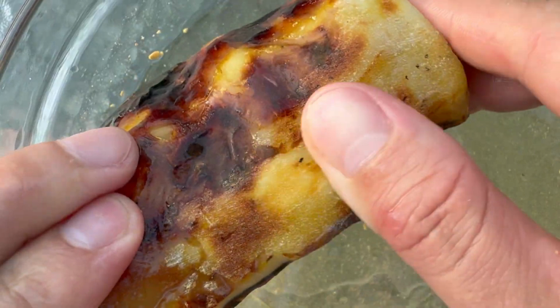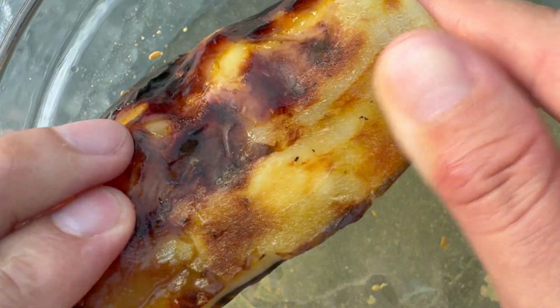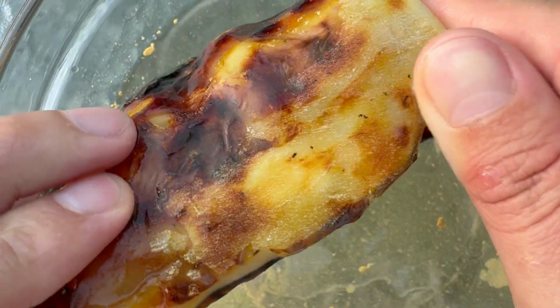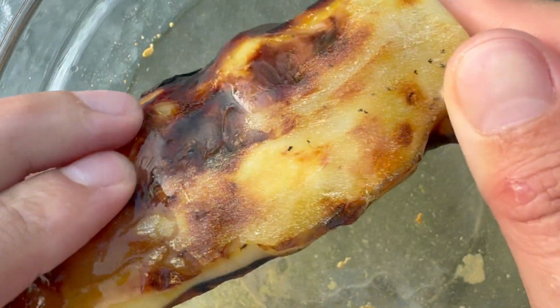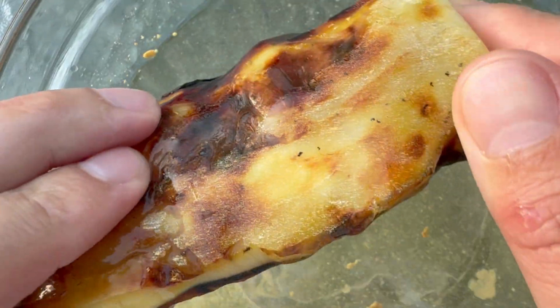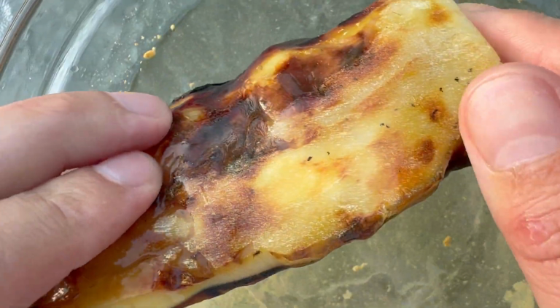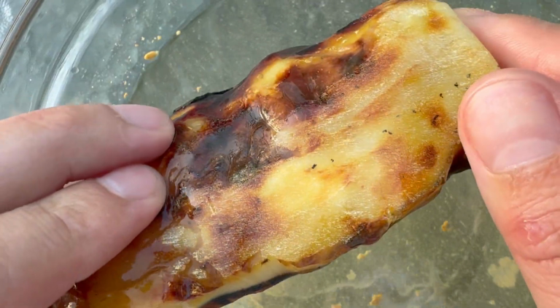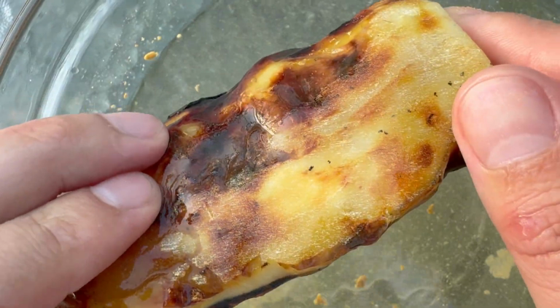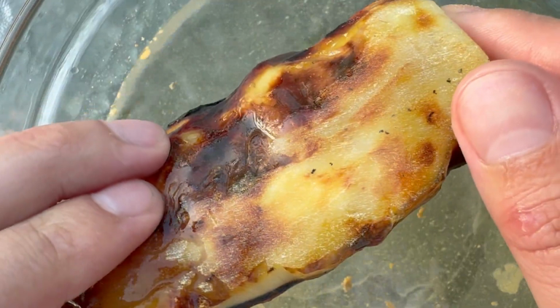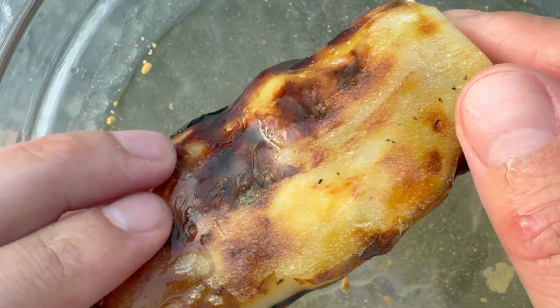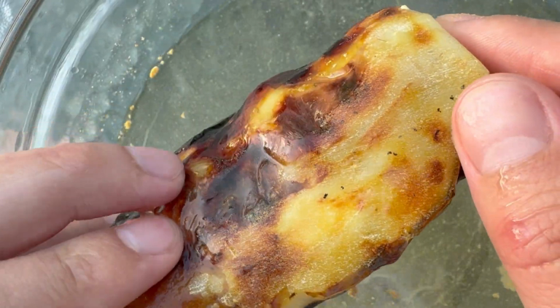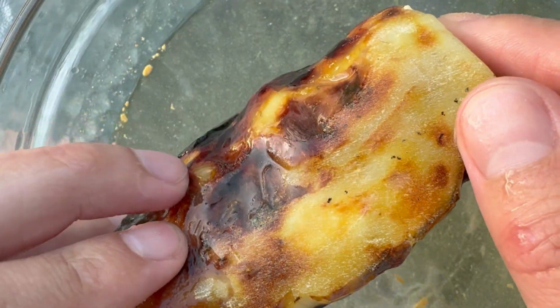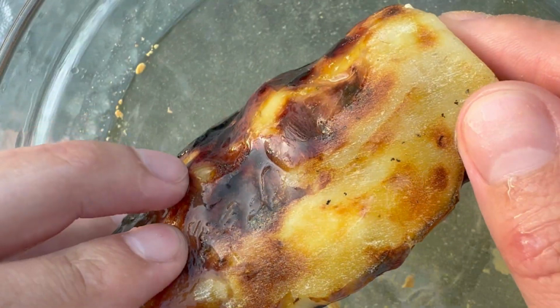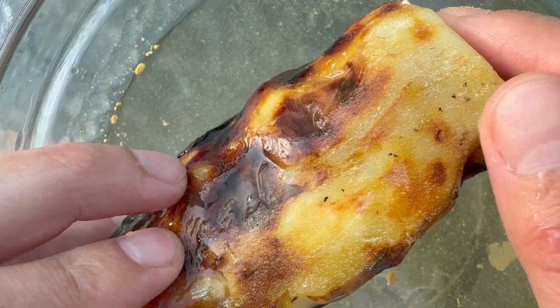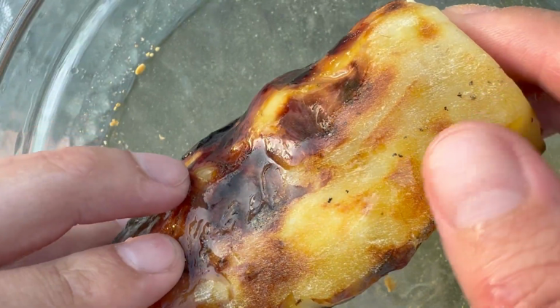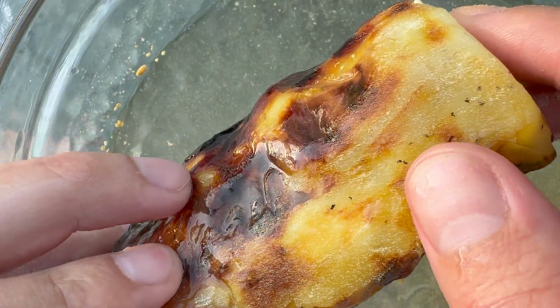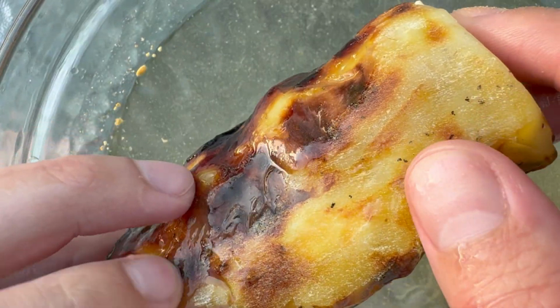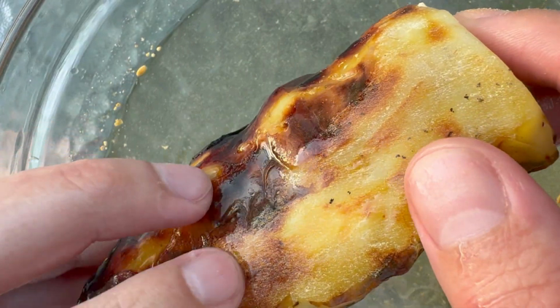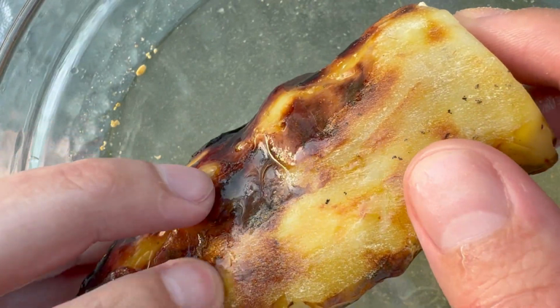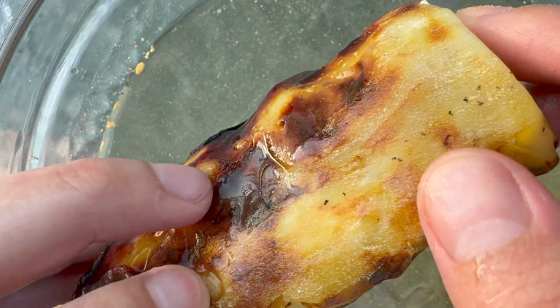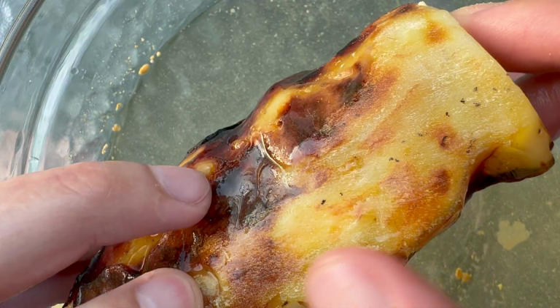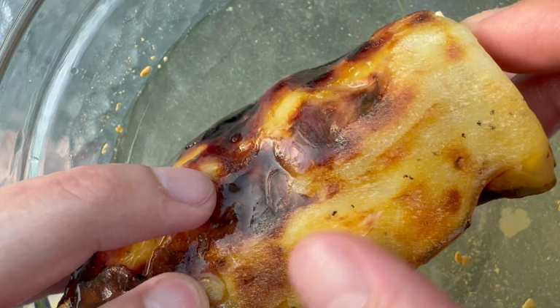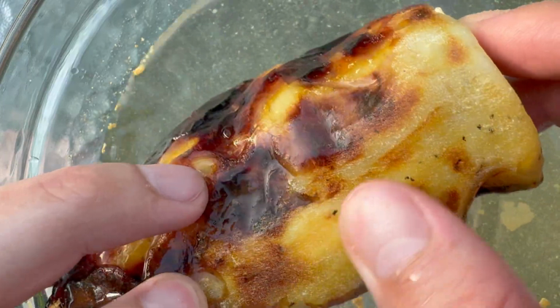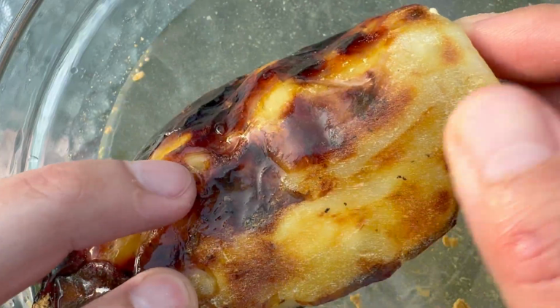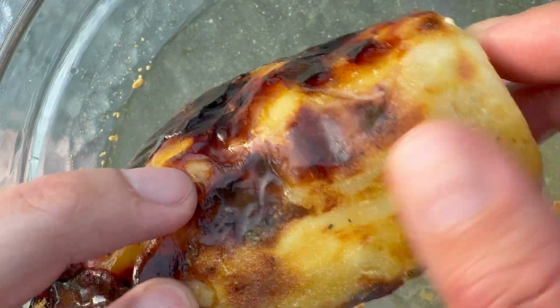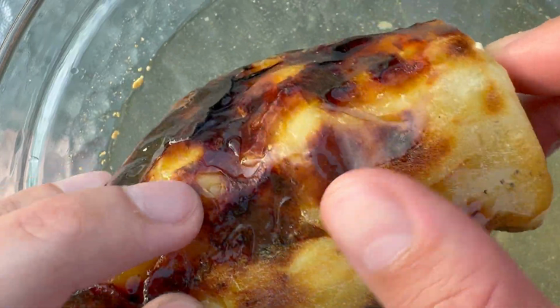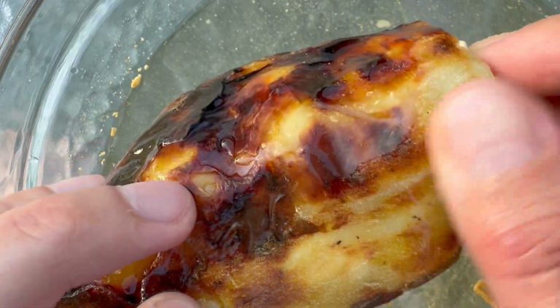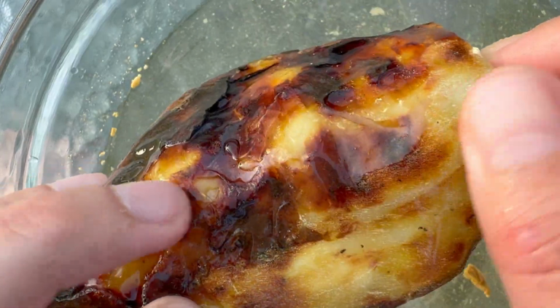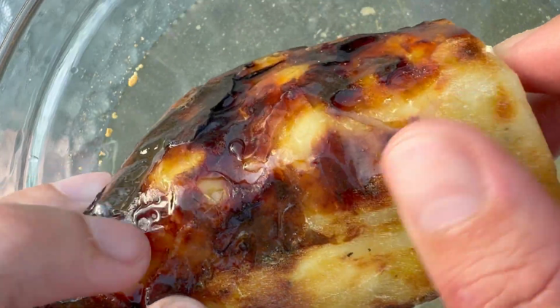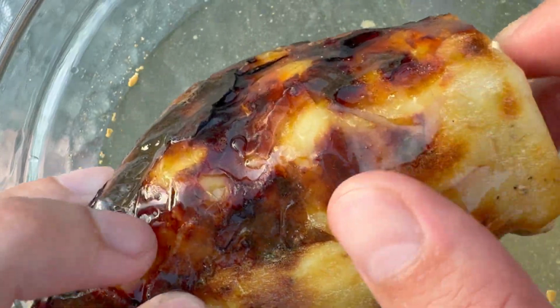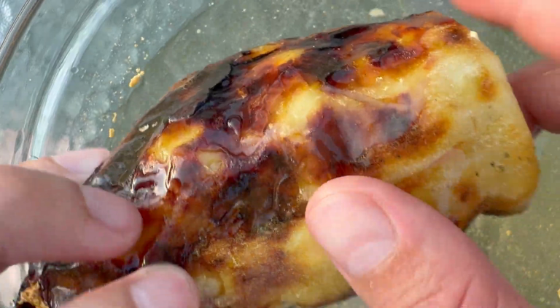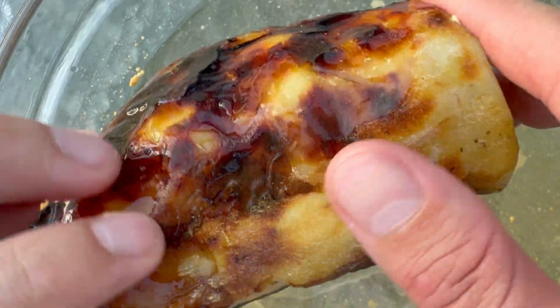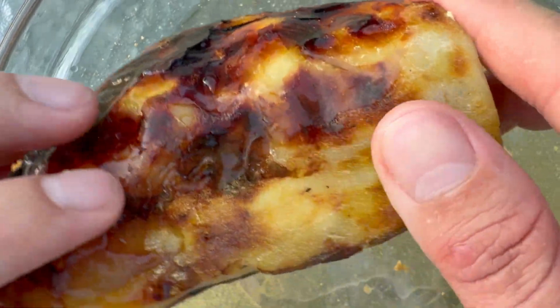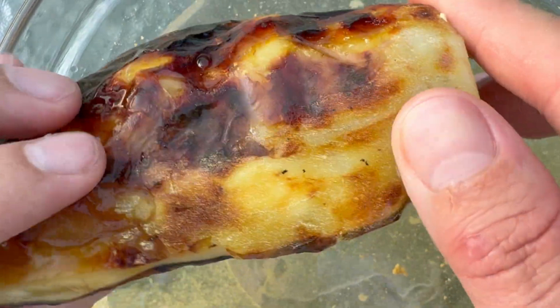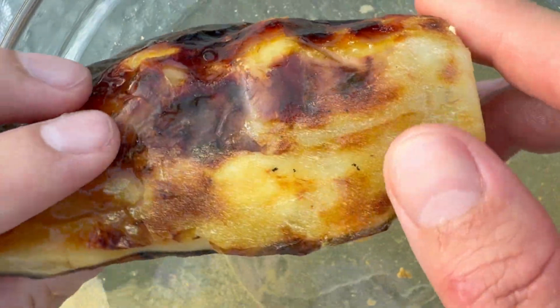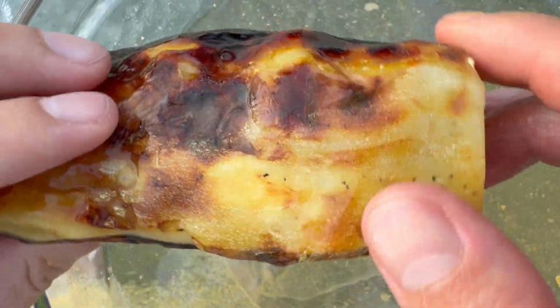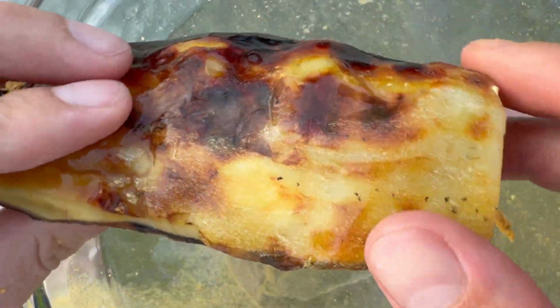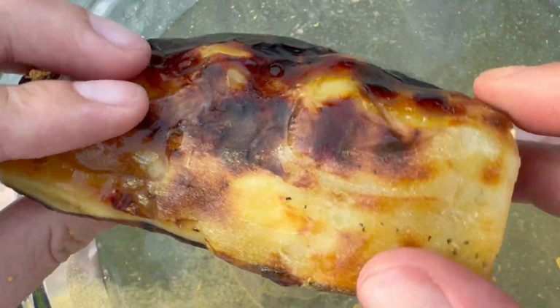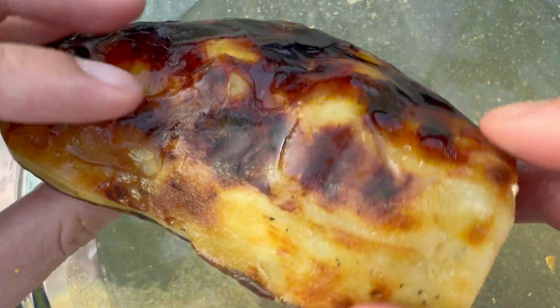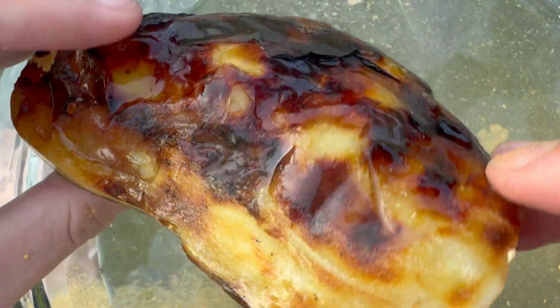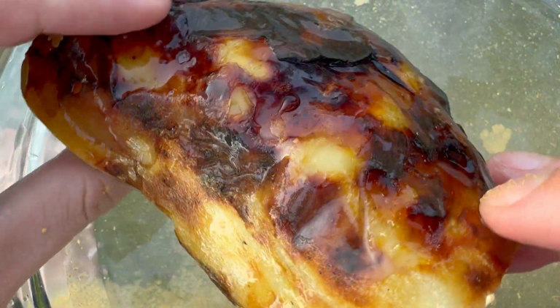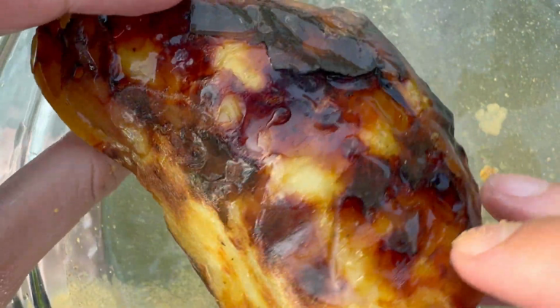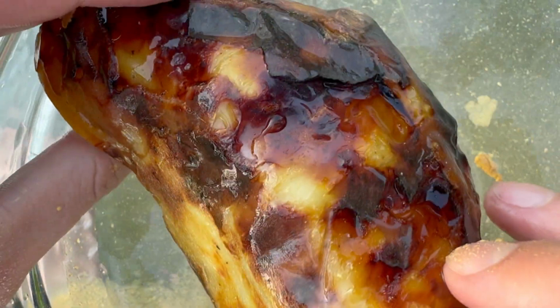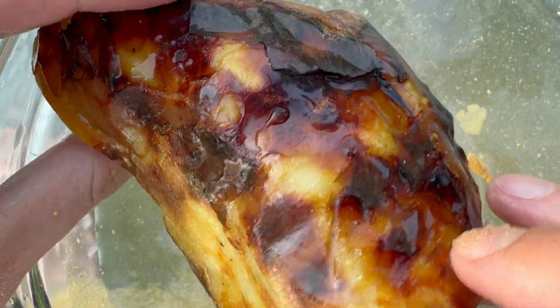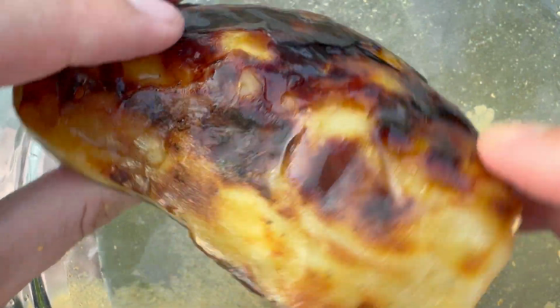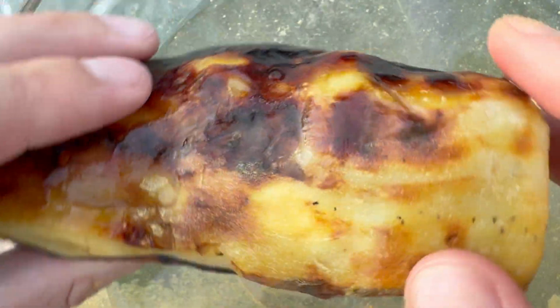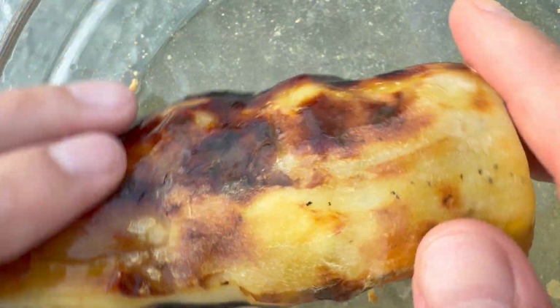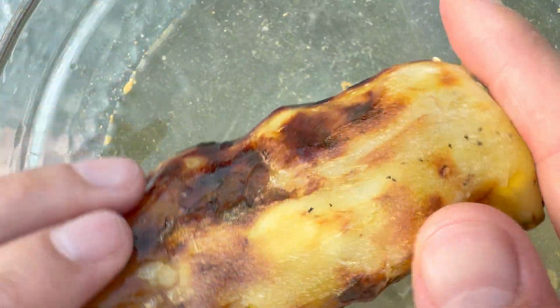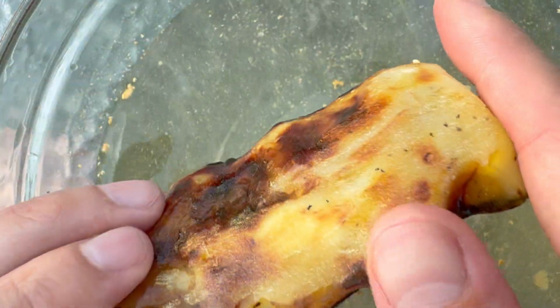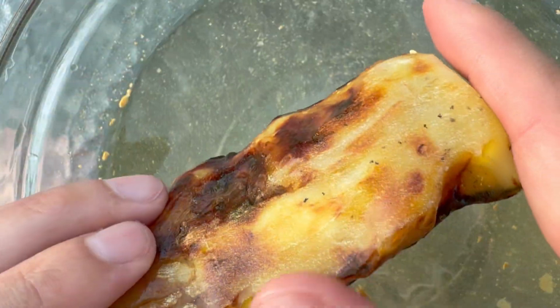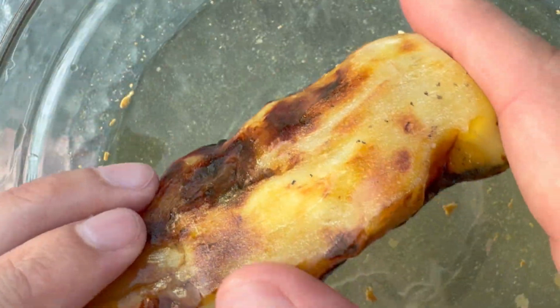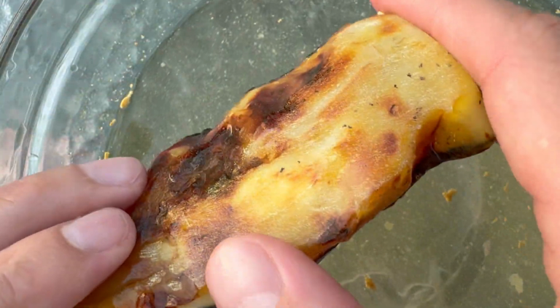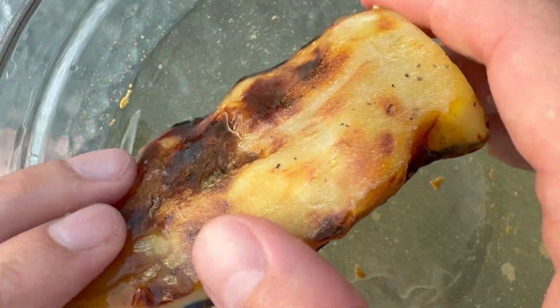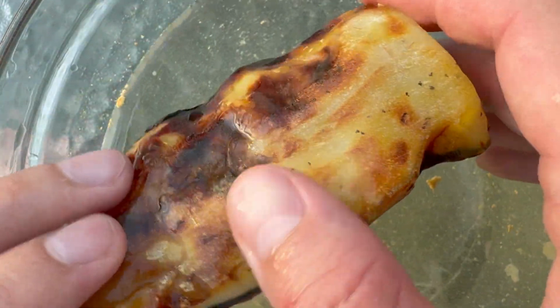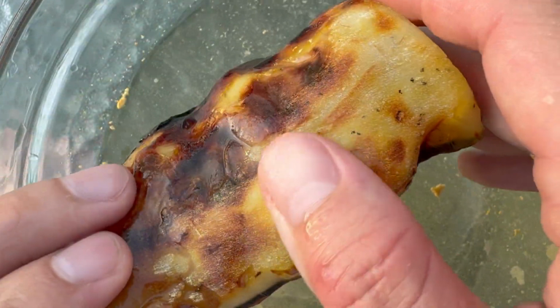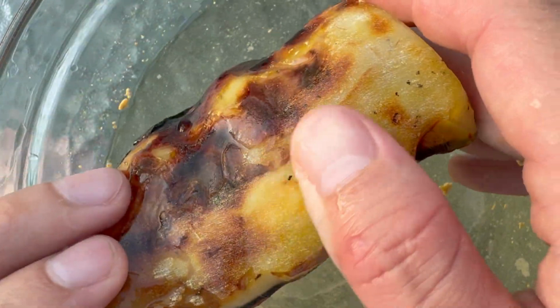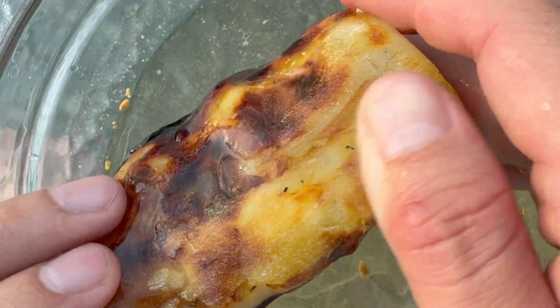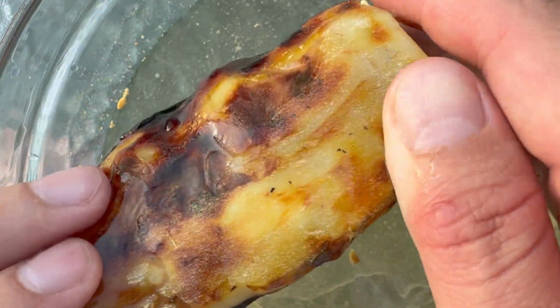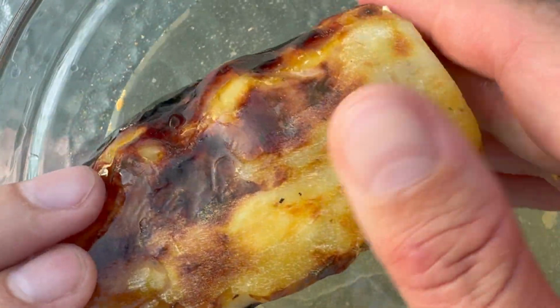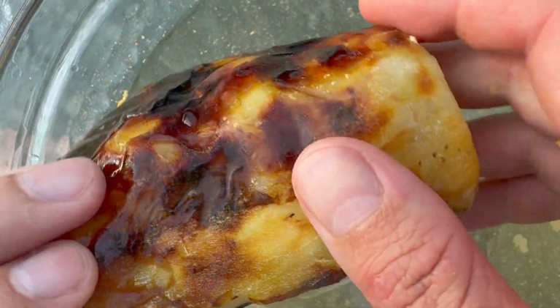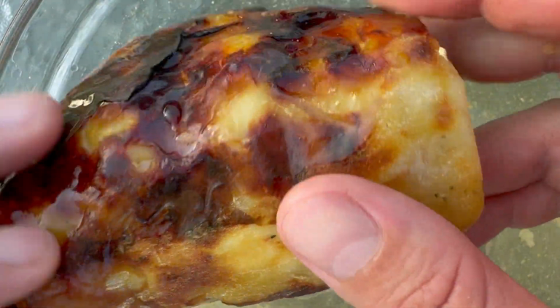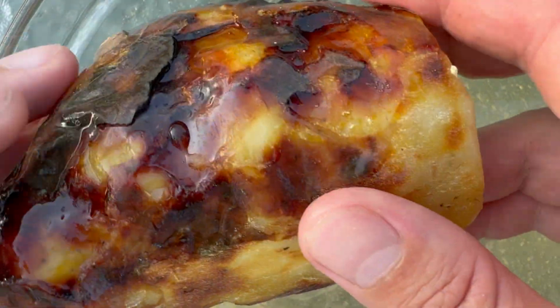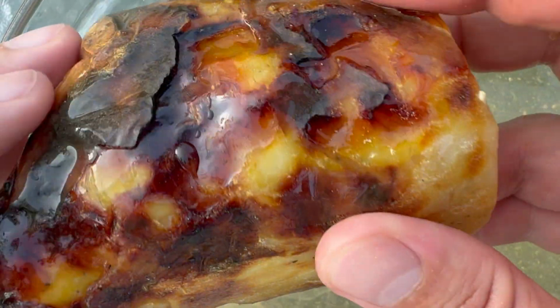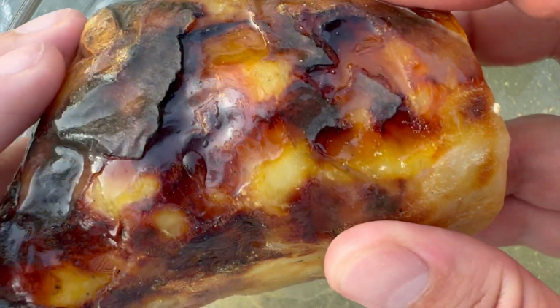It doesn't look too bad to be honest. It will probably be a beautiful specimen even though it's enhanced Colombian copal.